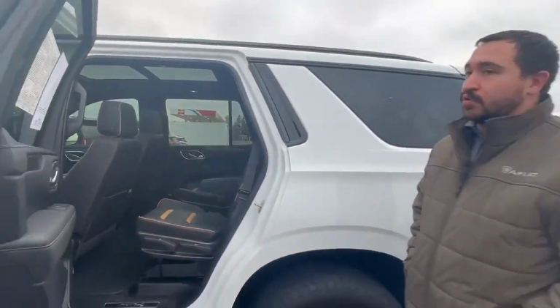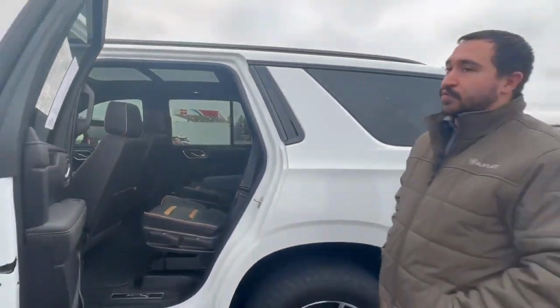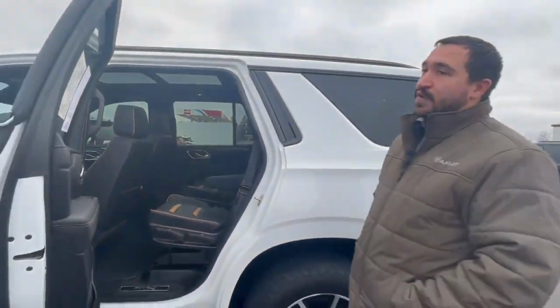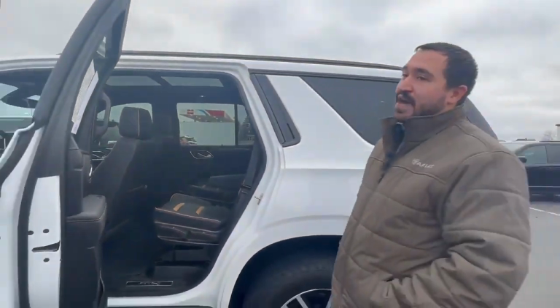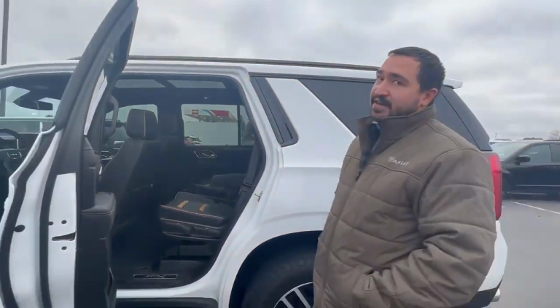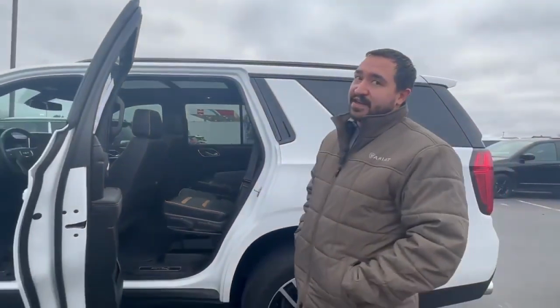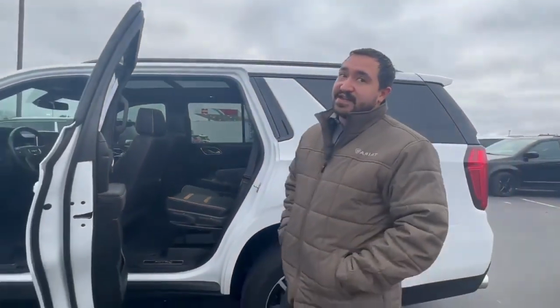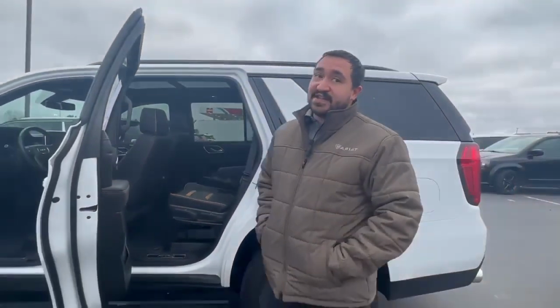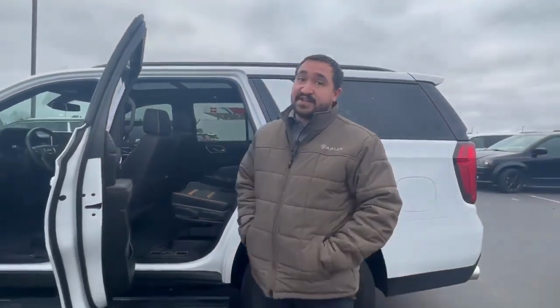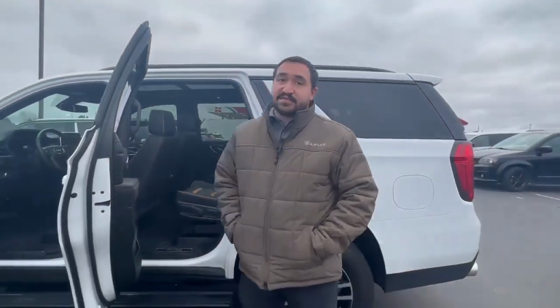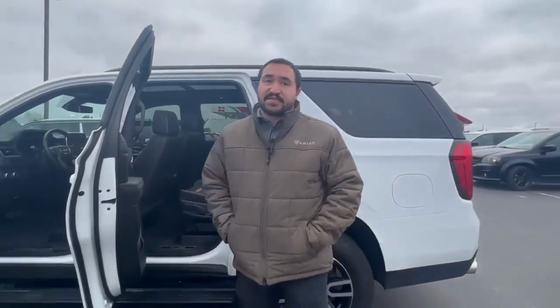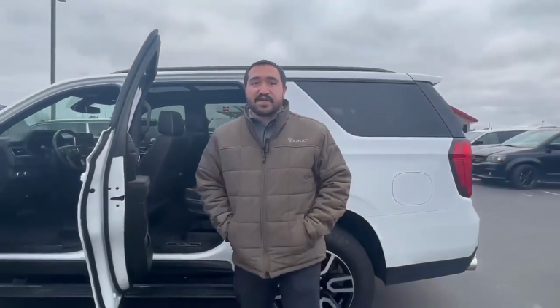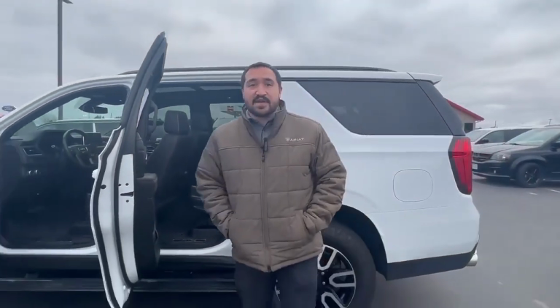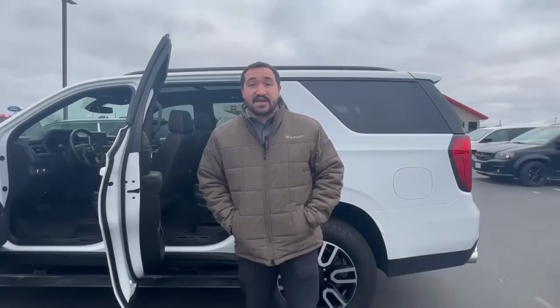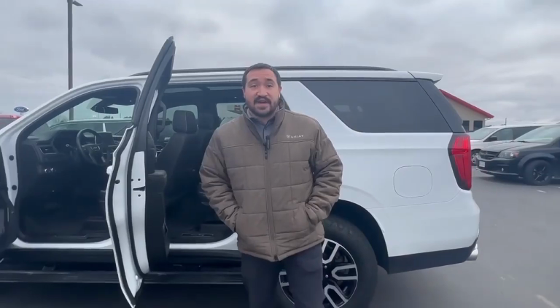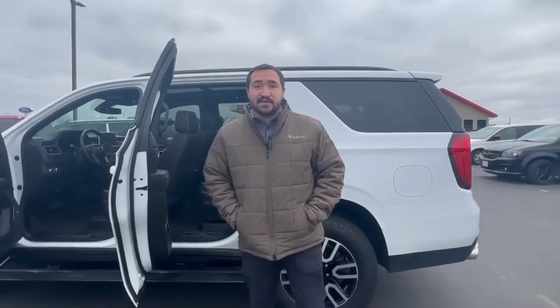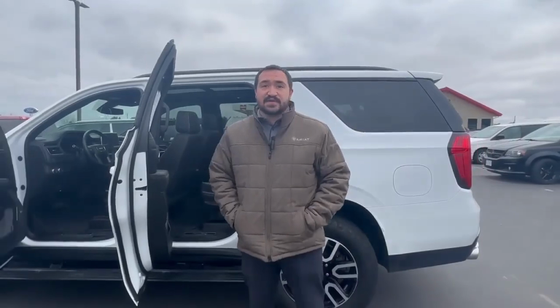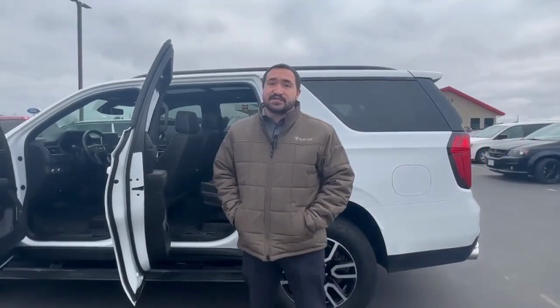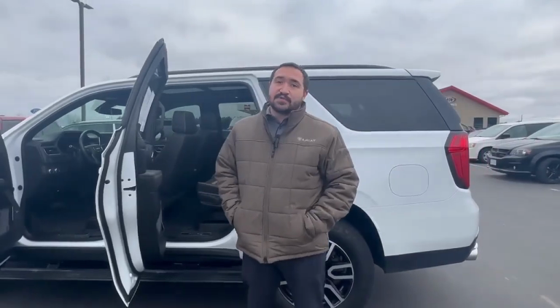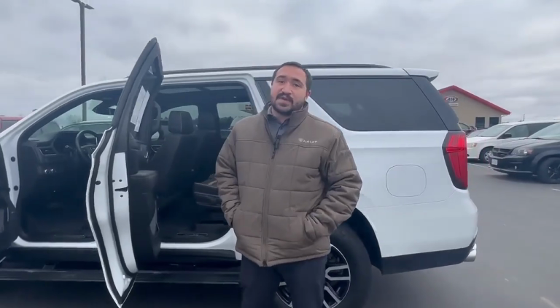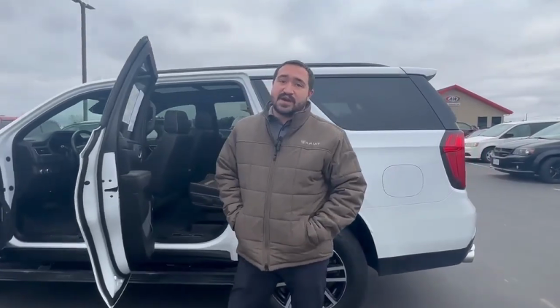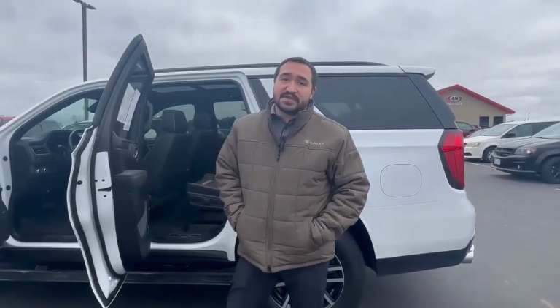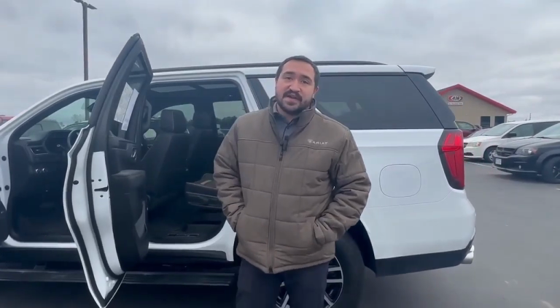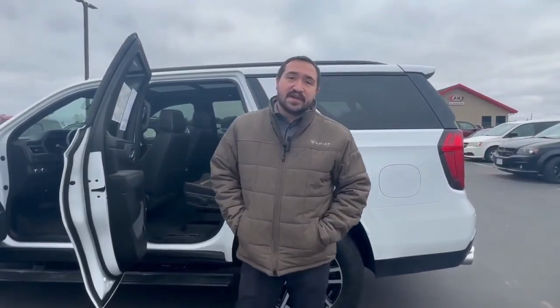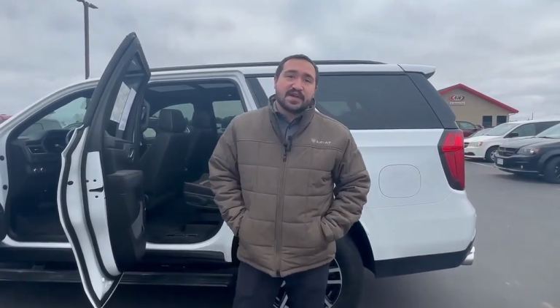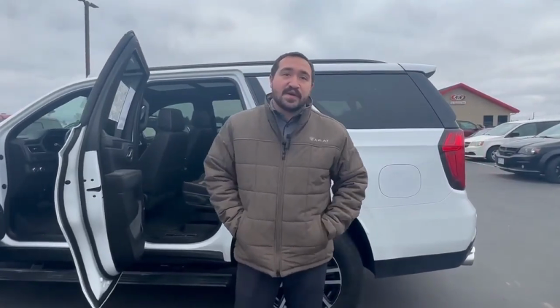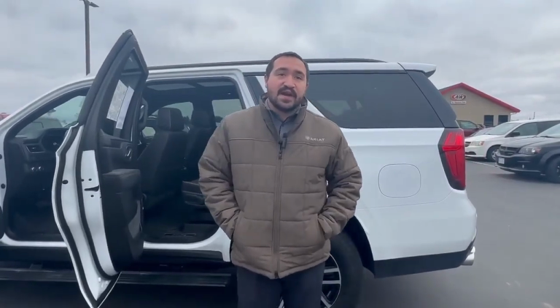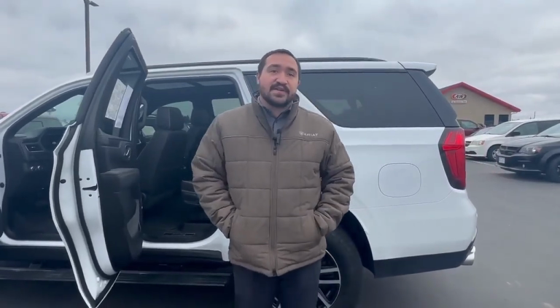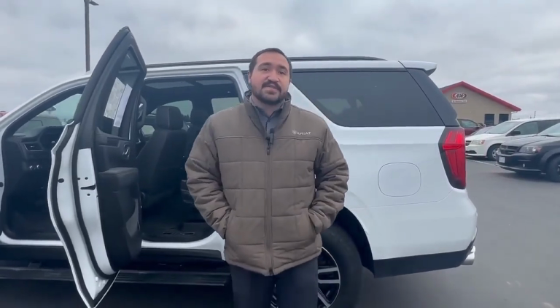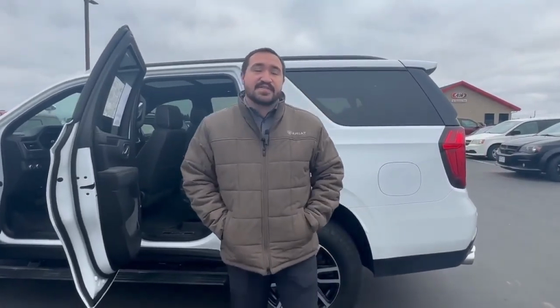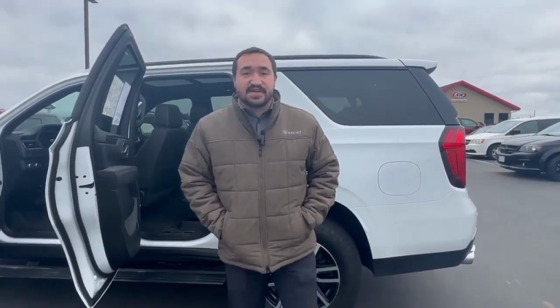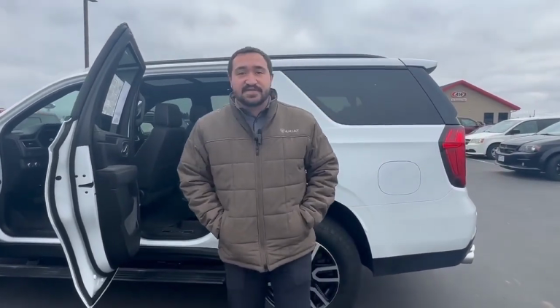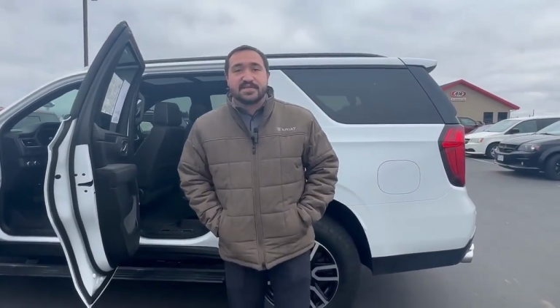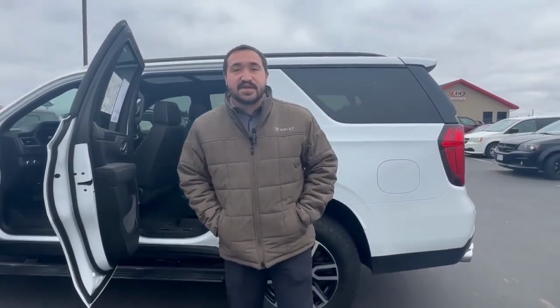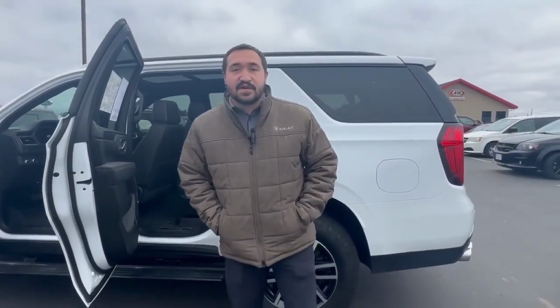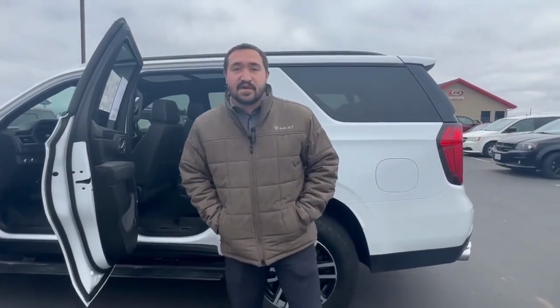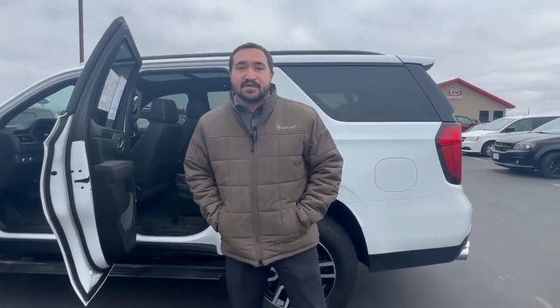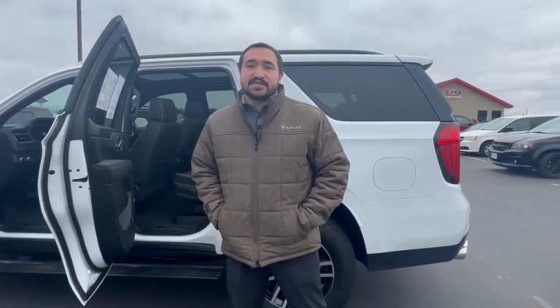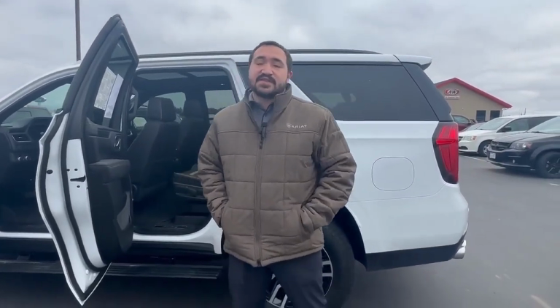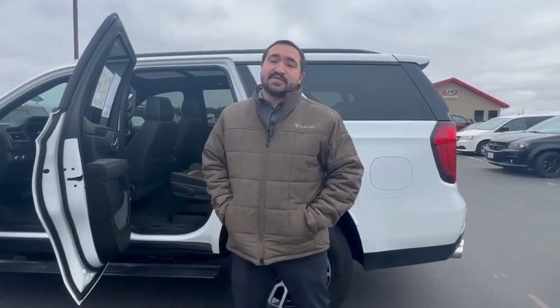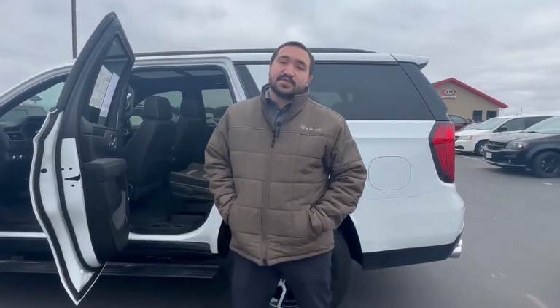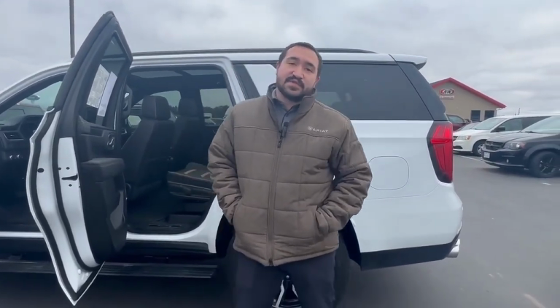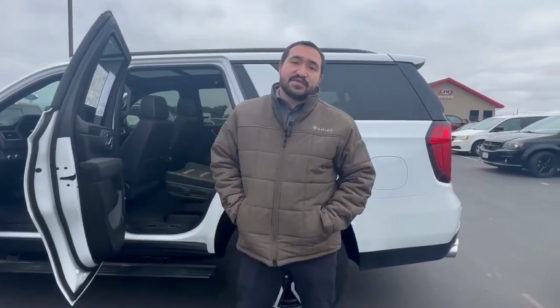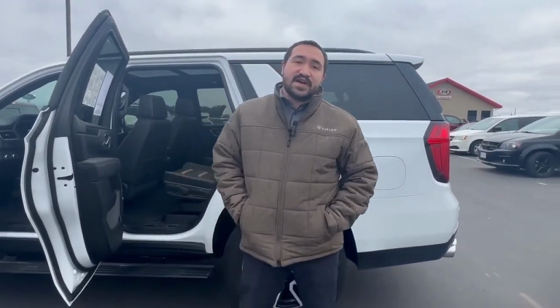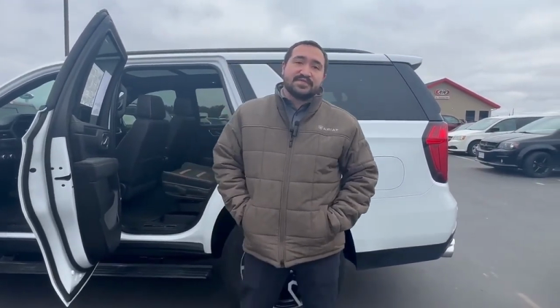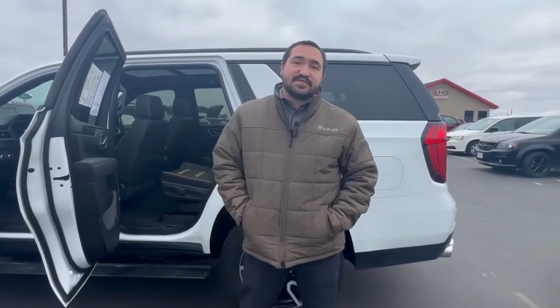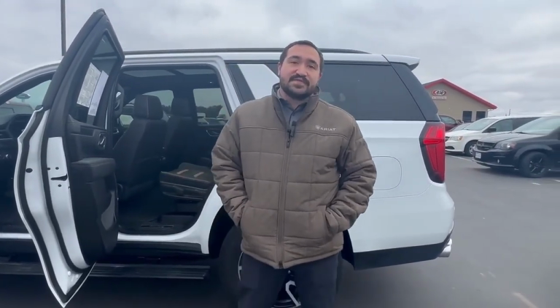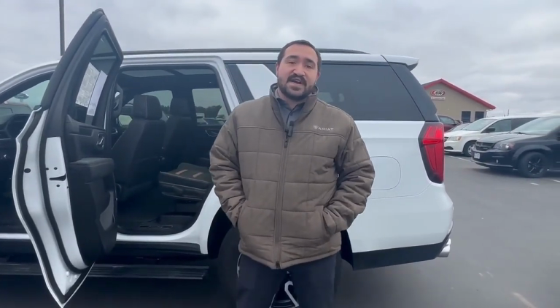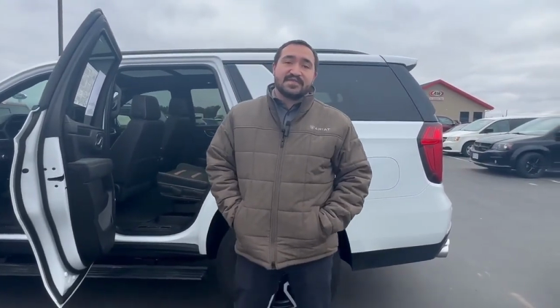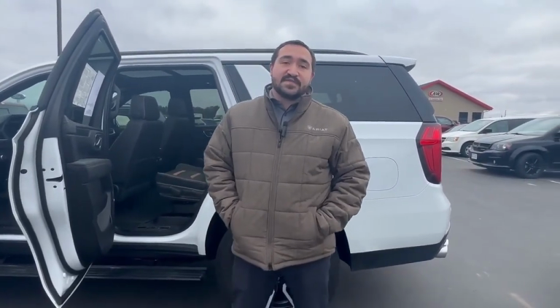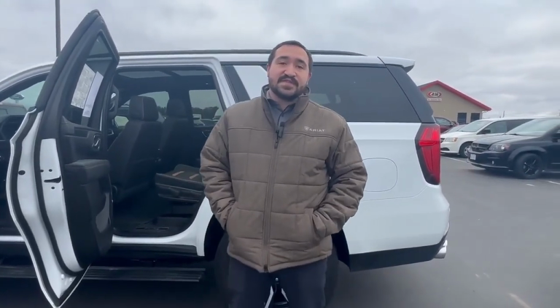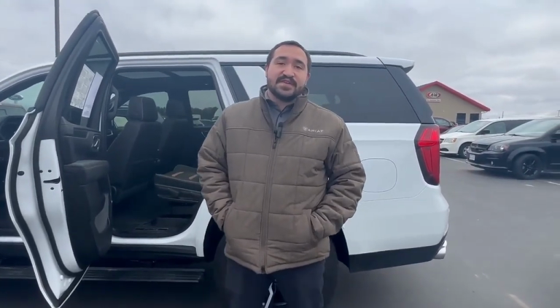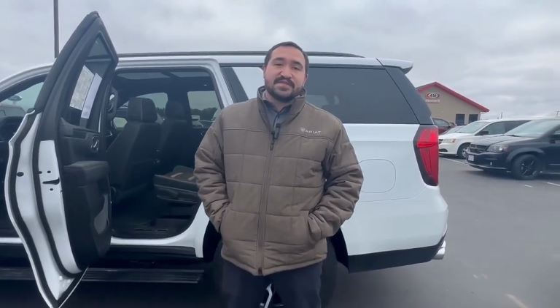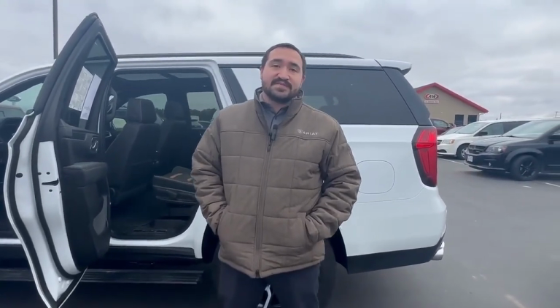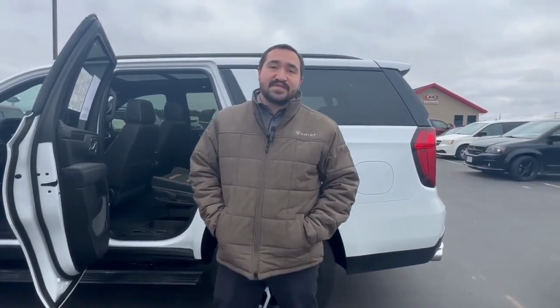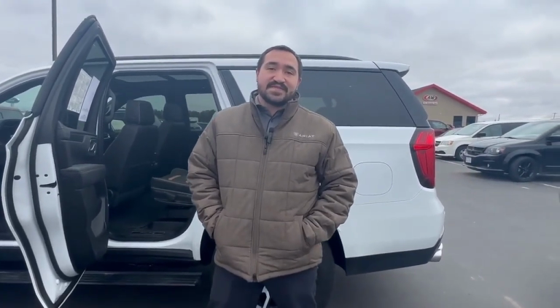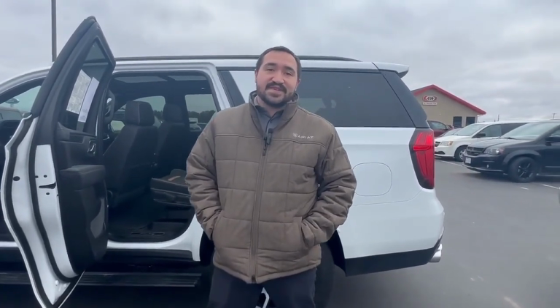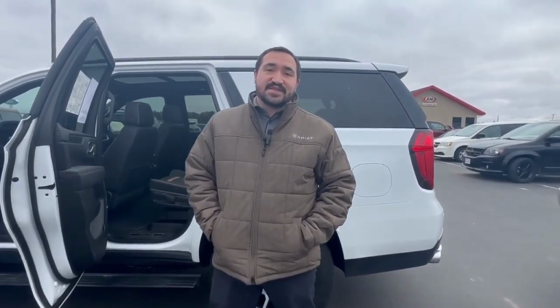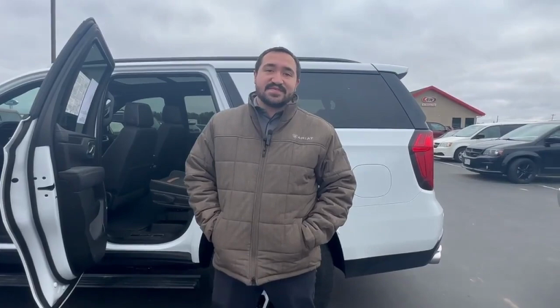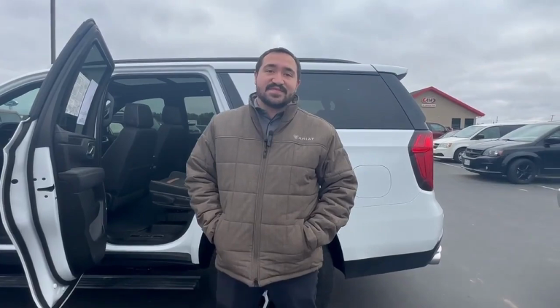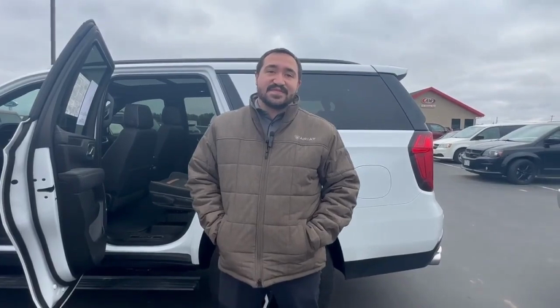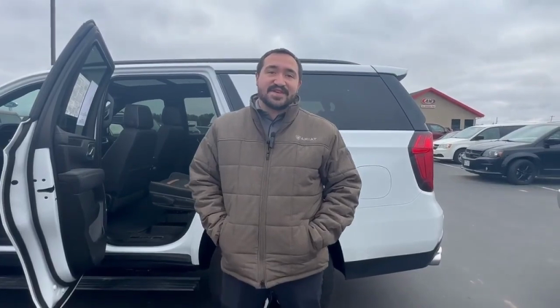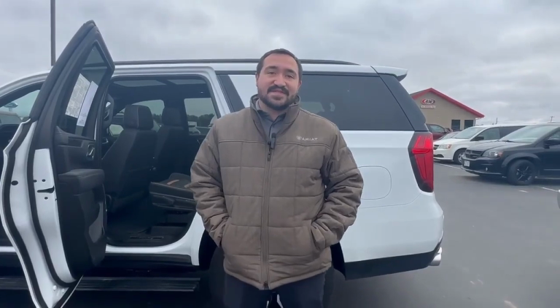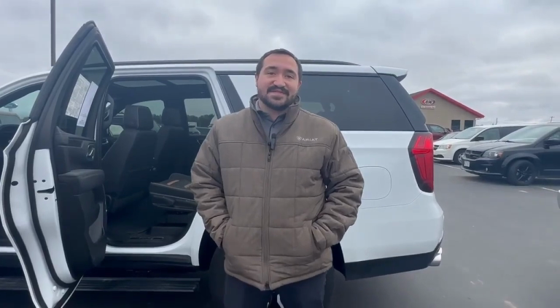Beautiful ride. Like I said, these are very hard to get with the low miles. Come on down here and see us or give me a call: 715-537-5657.